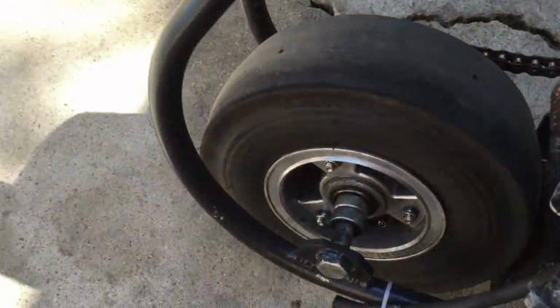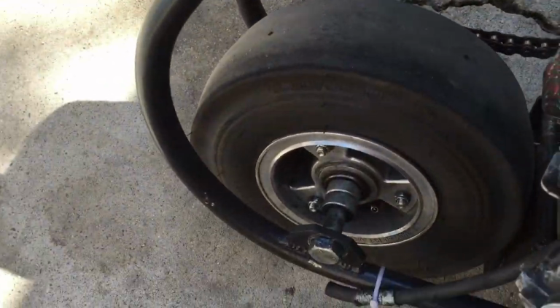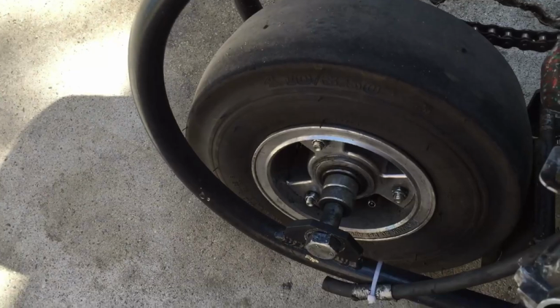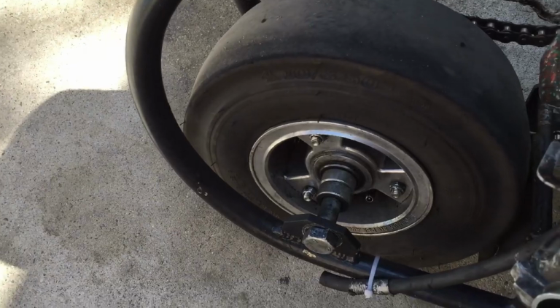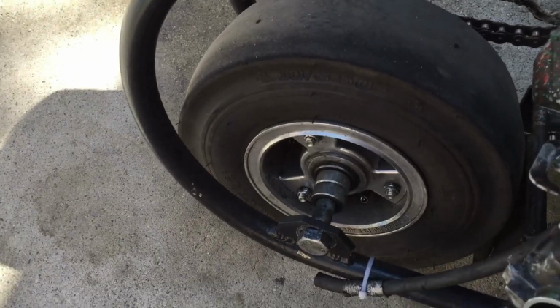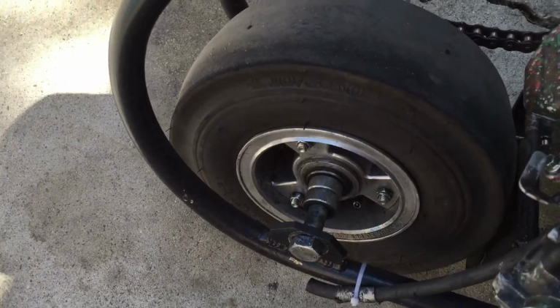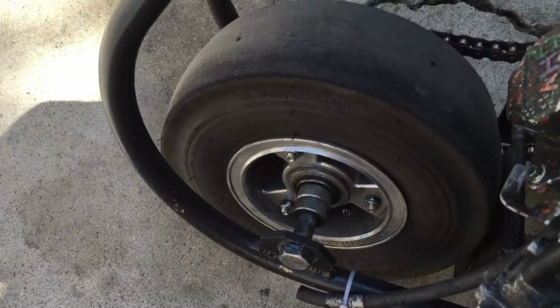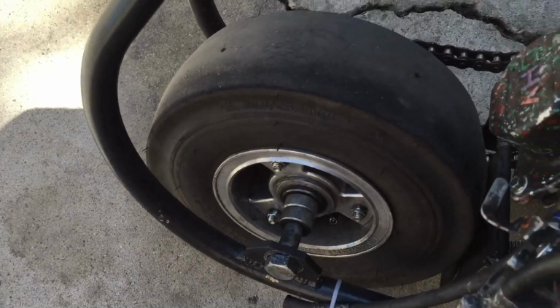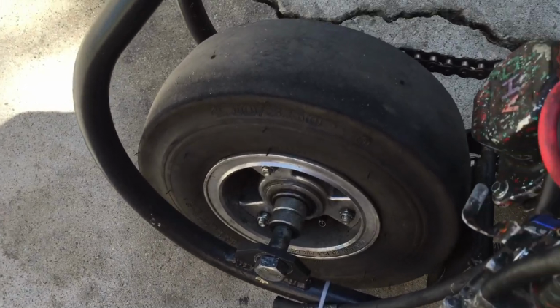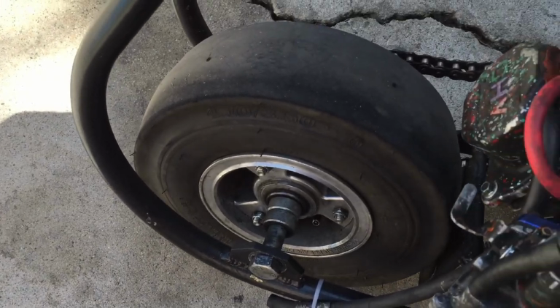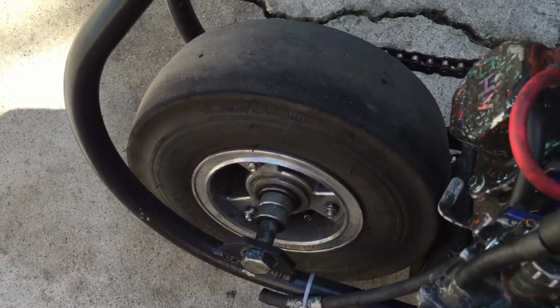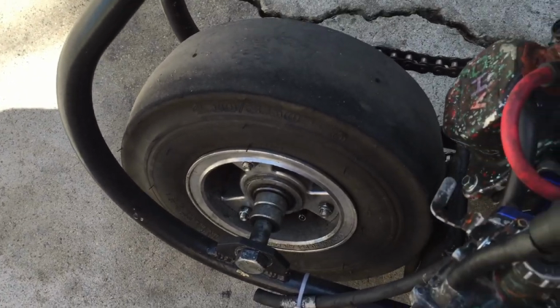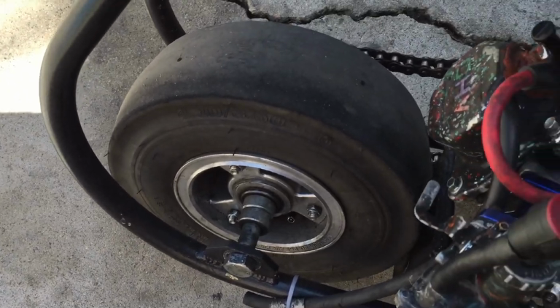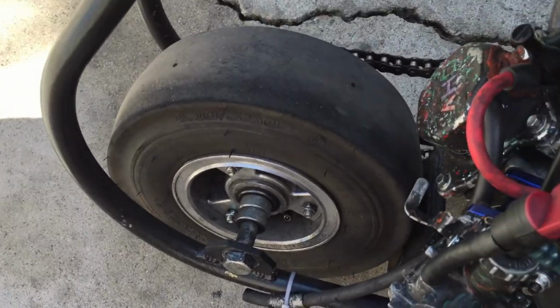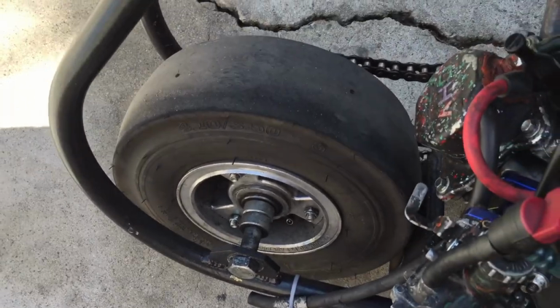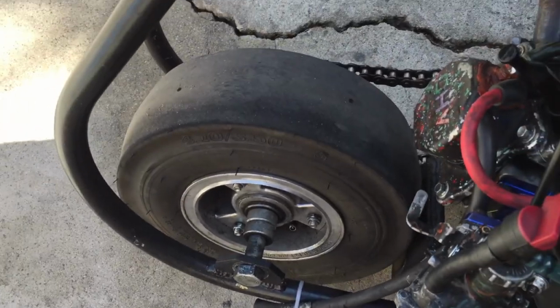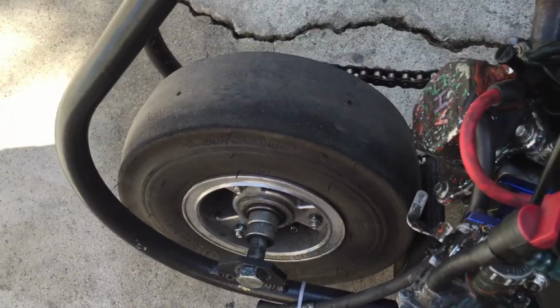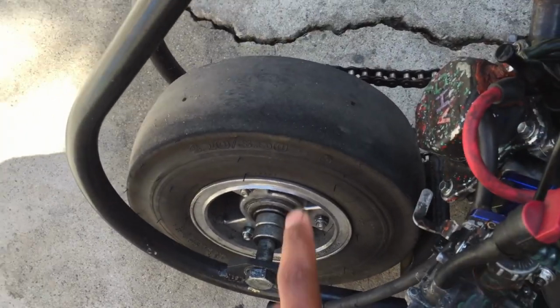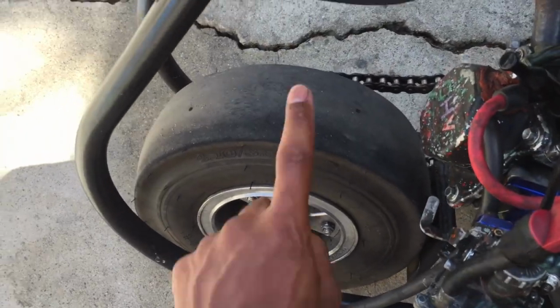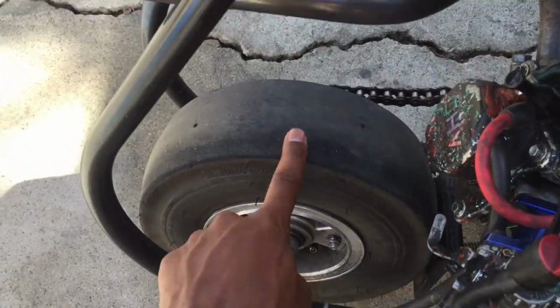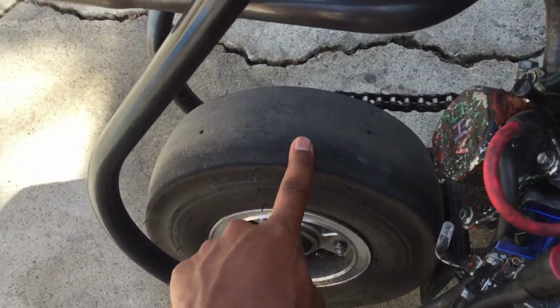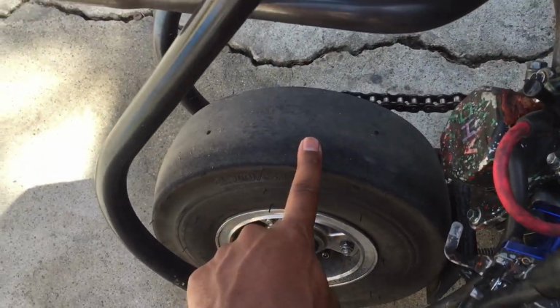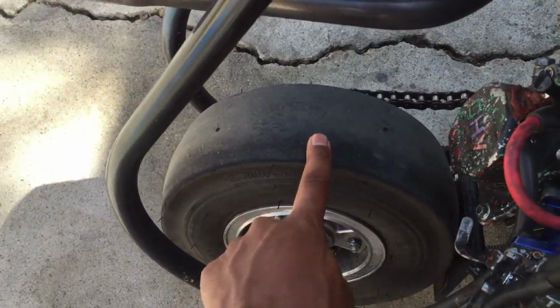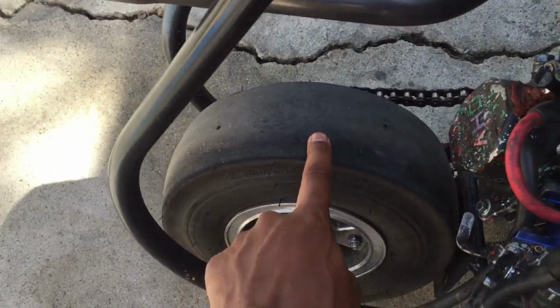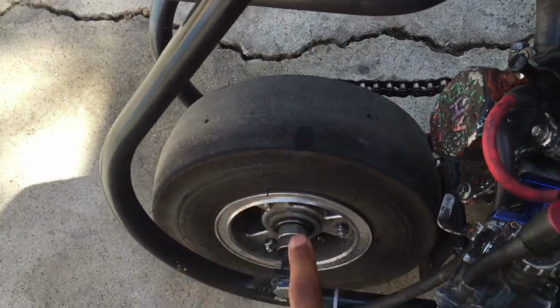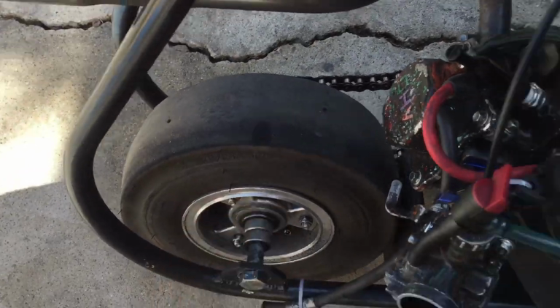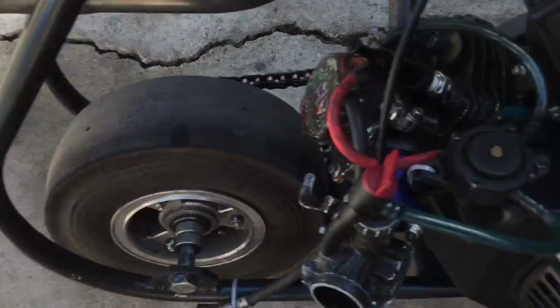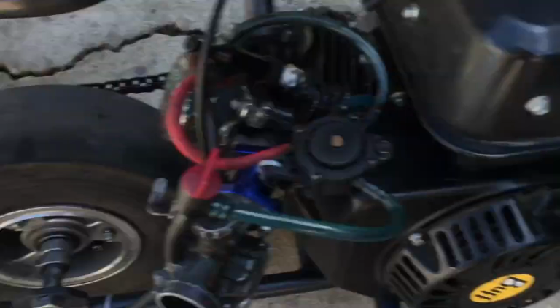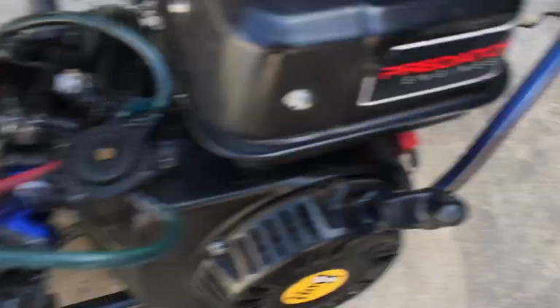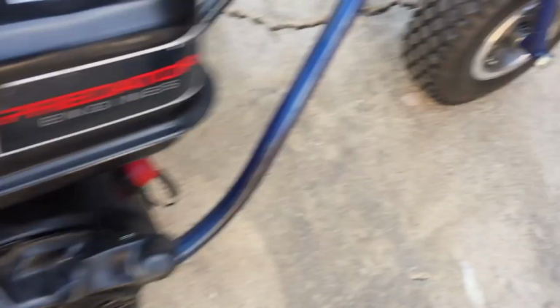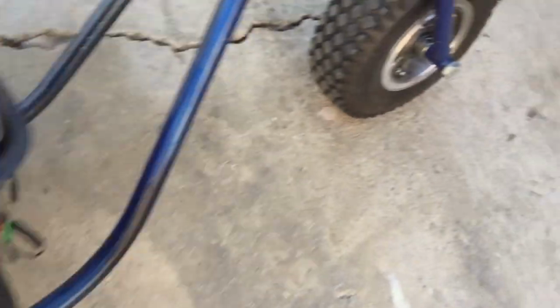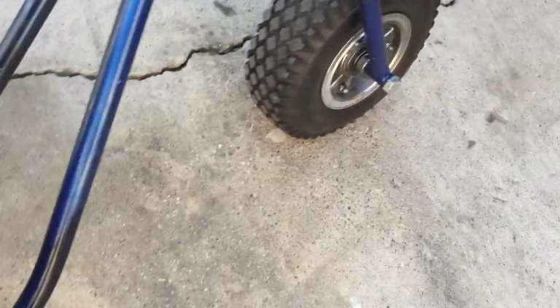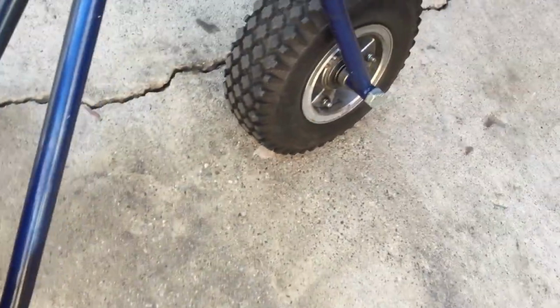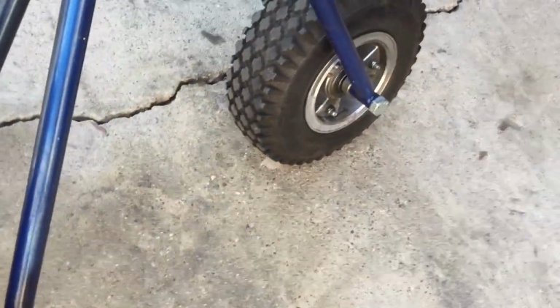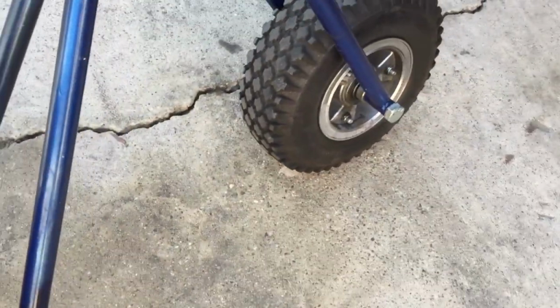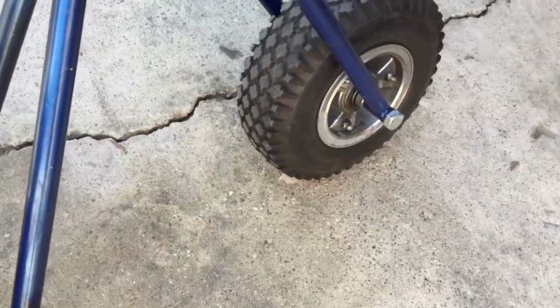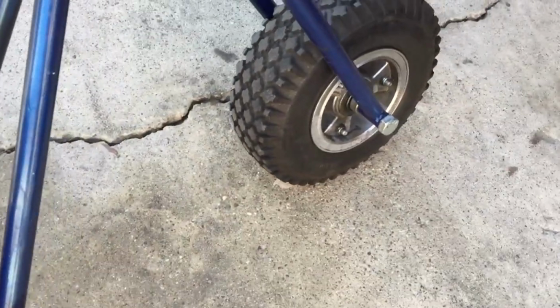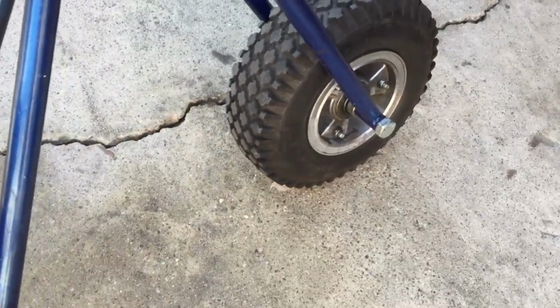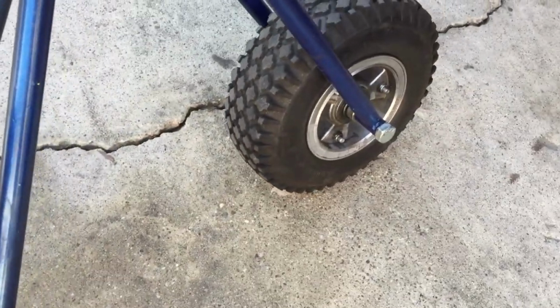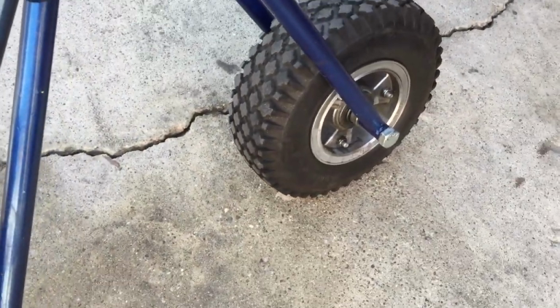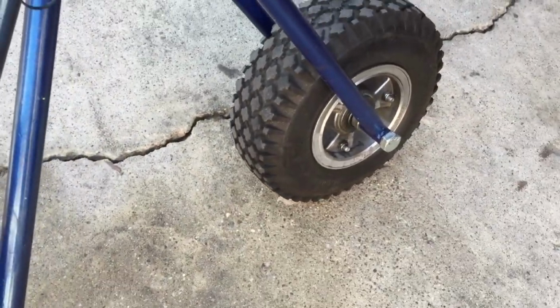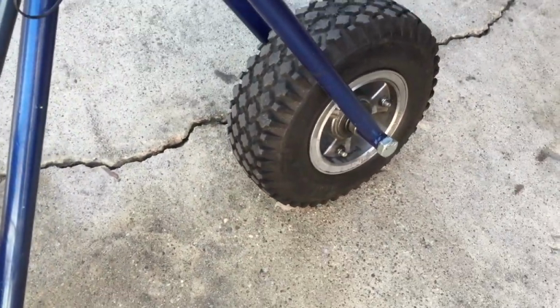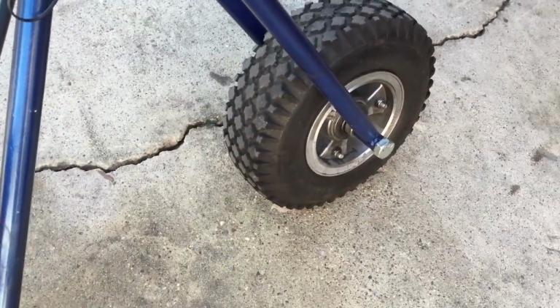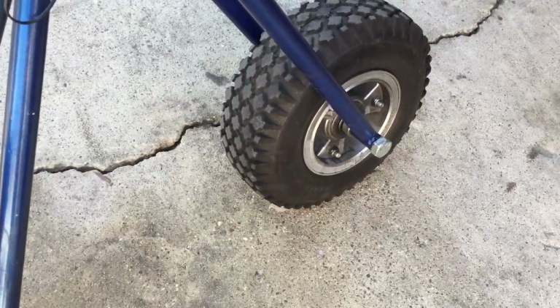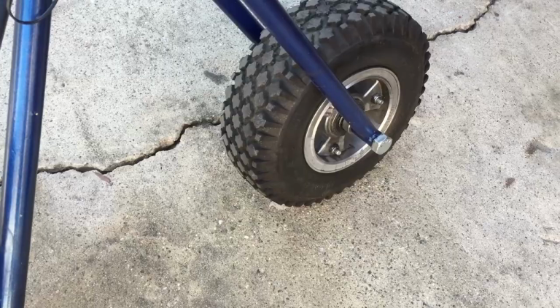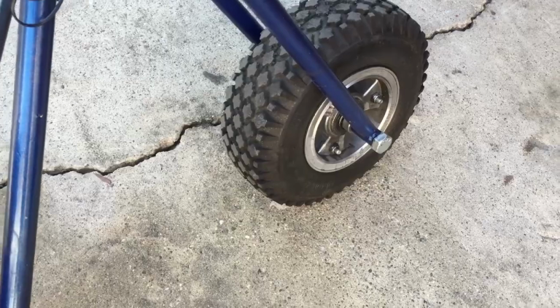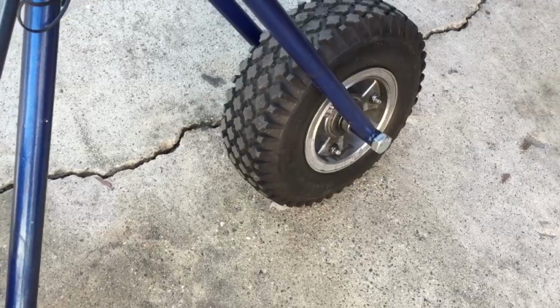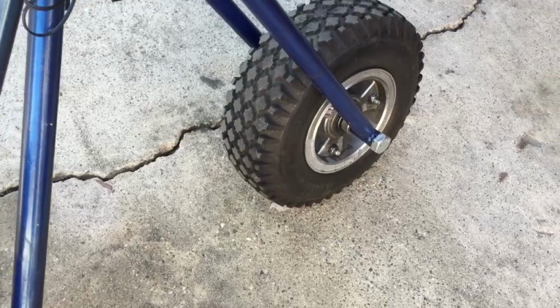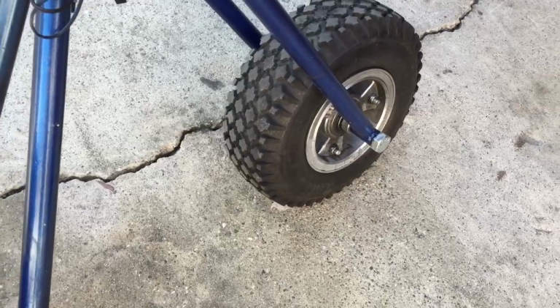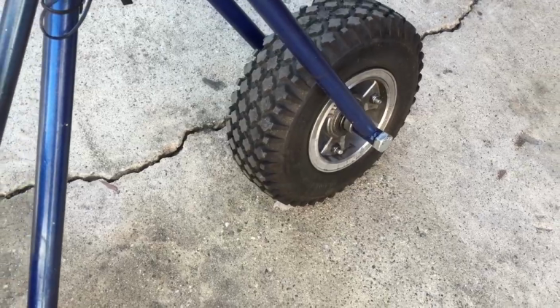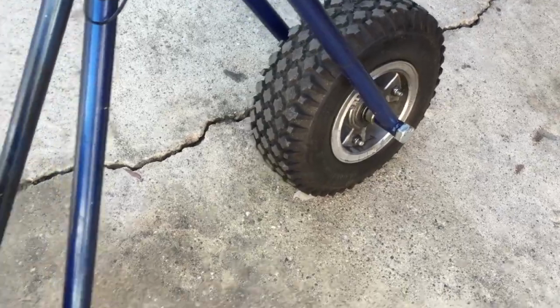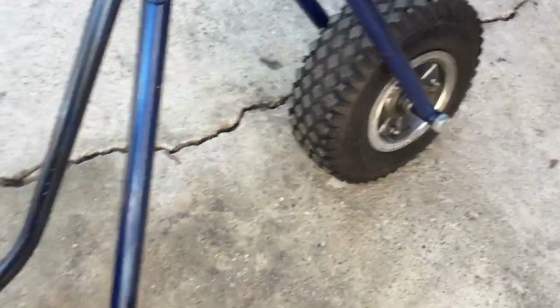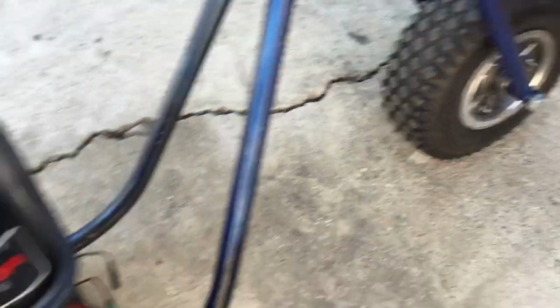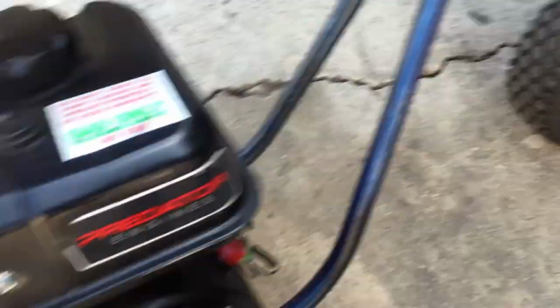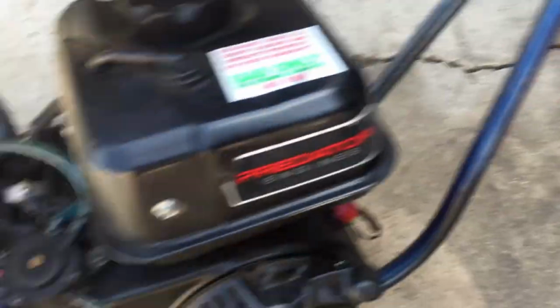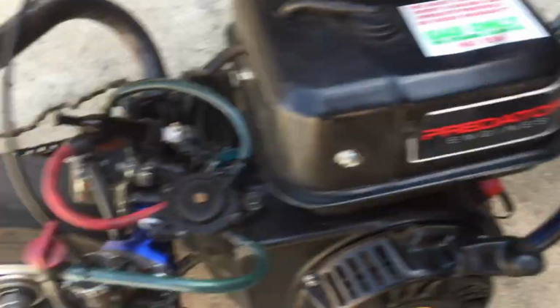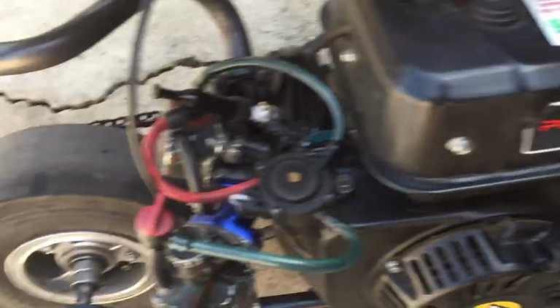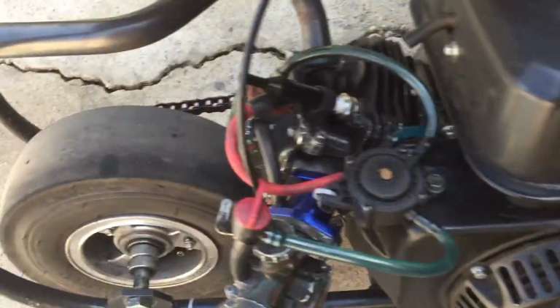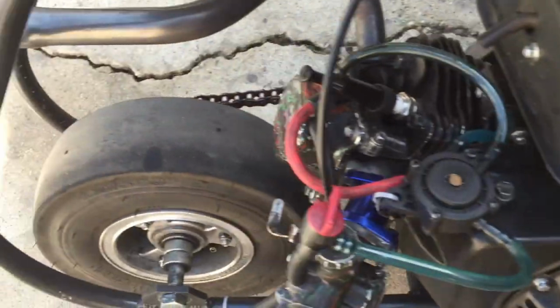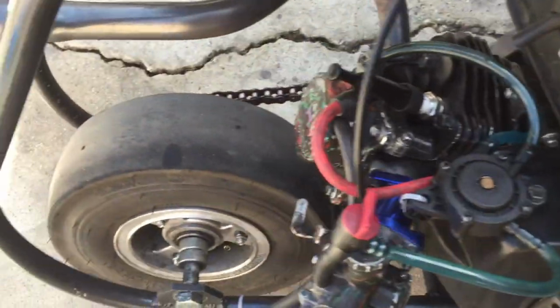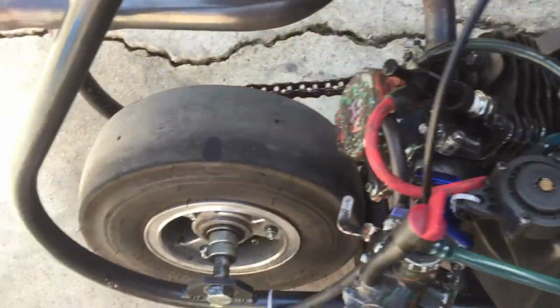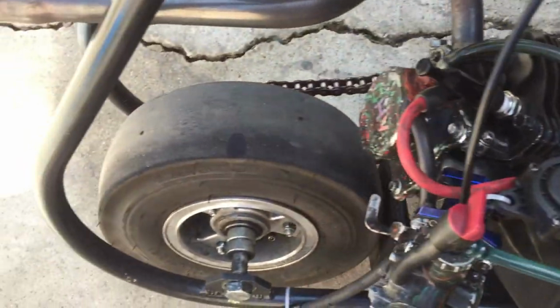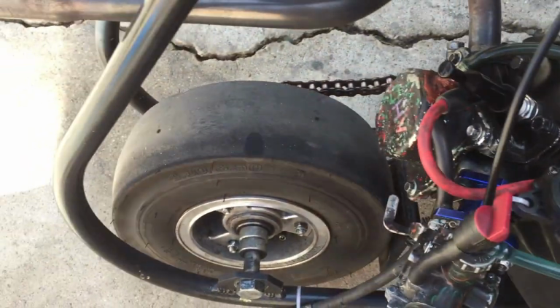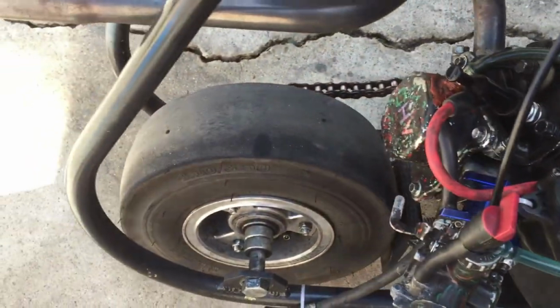Basically, anybody that's from the LA area, we always run a slick. We never run the tires with the little knobs in them — we always run a slick.